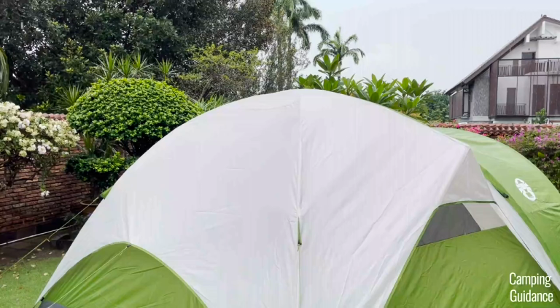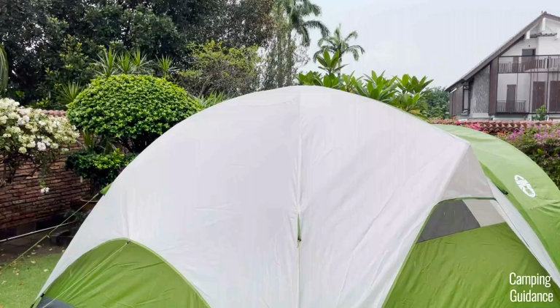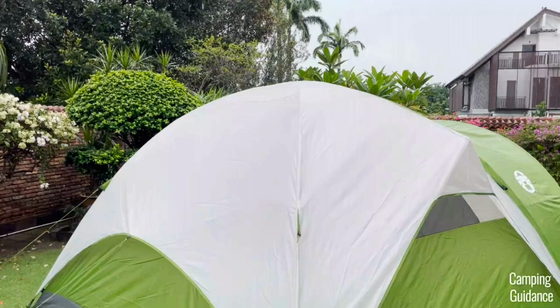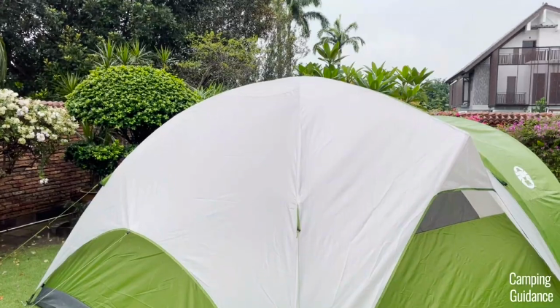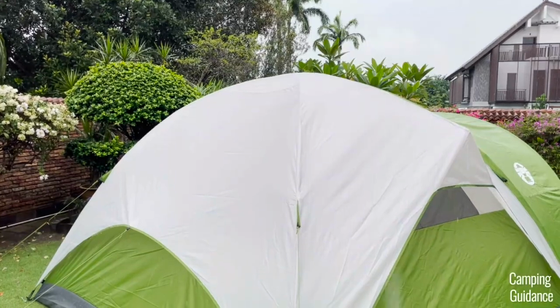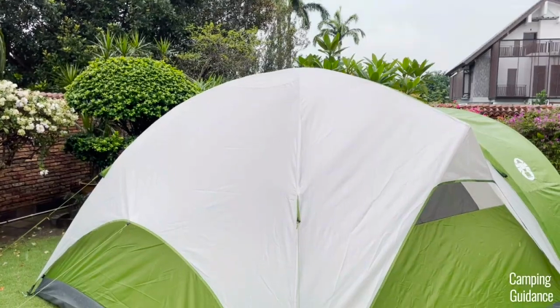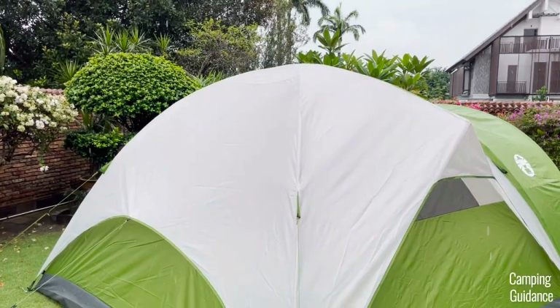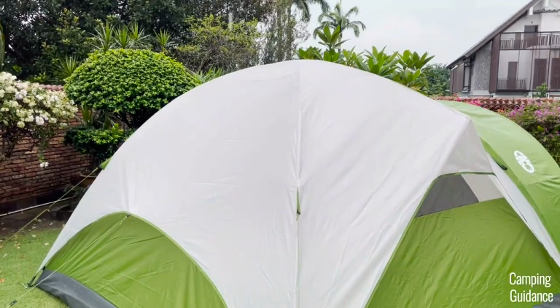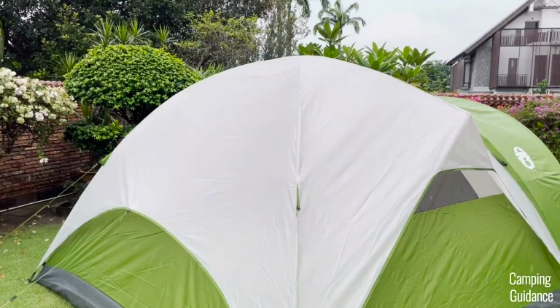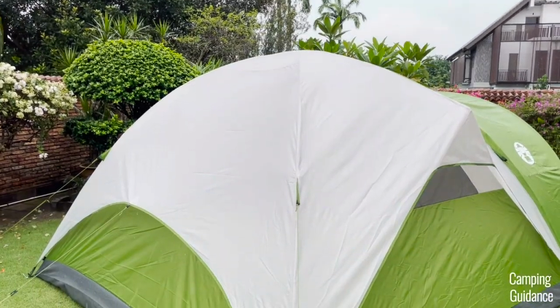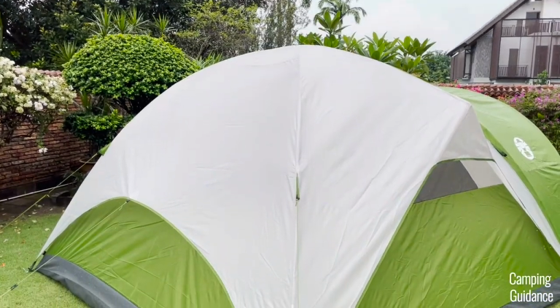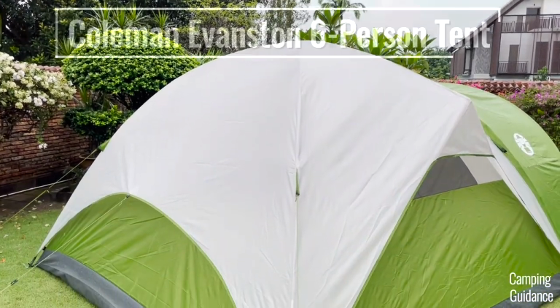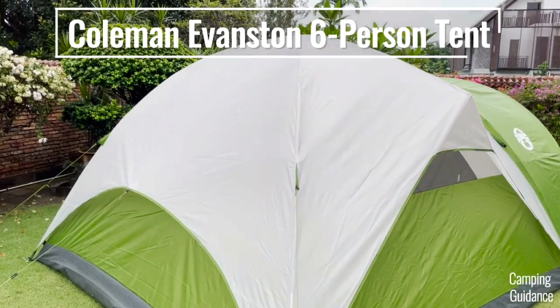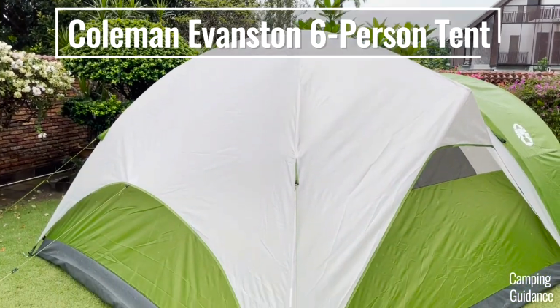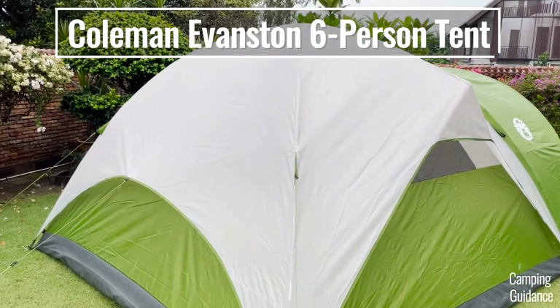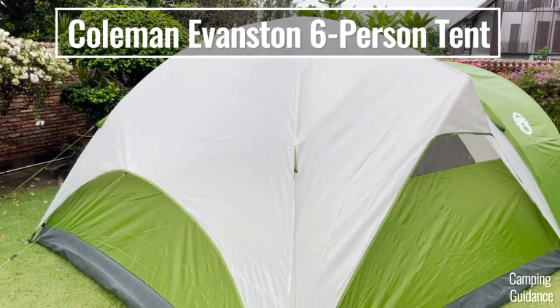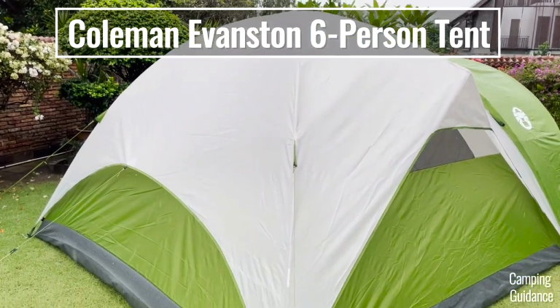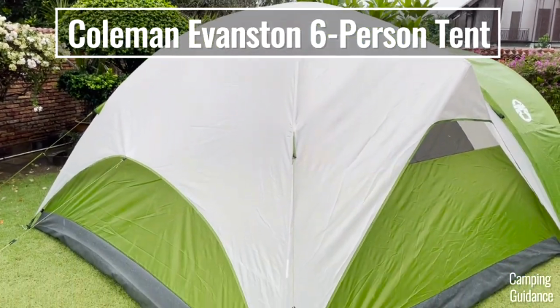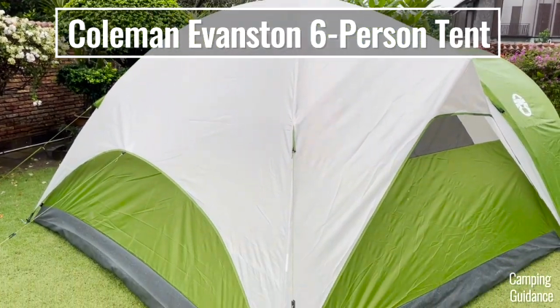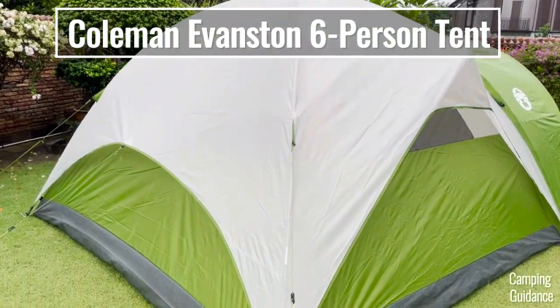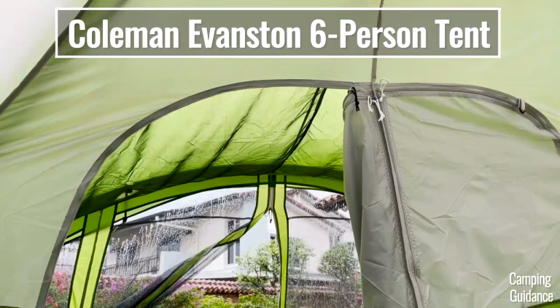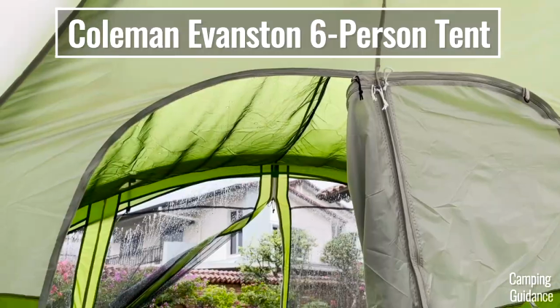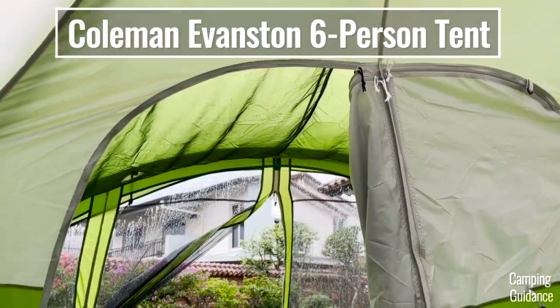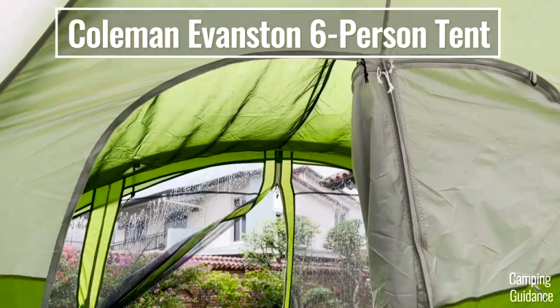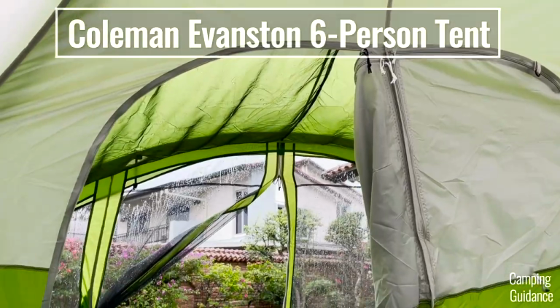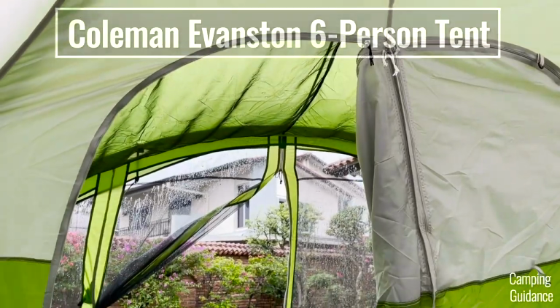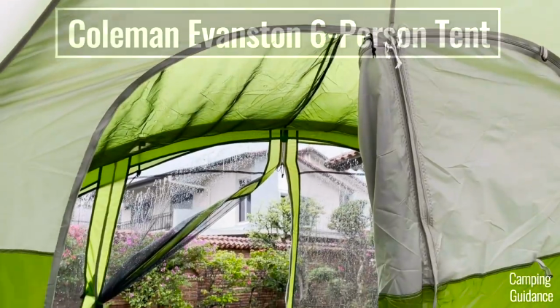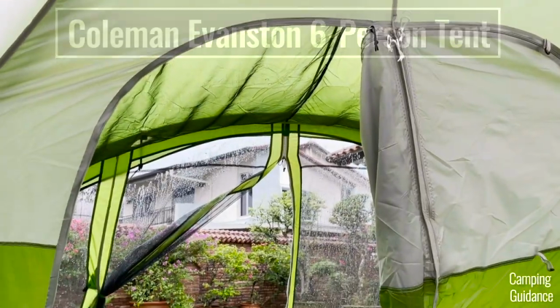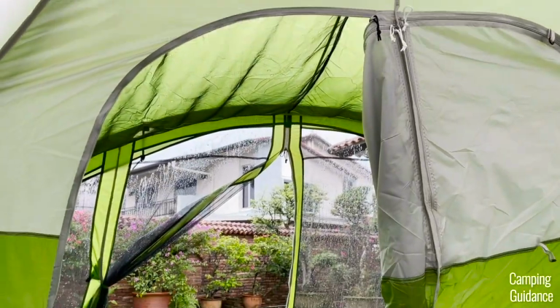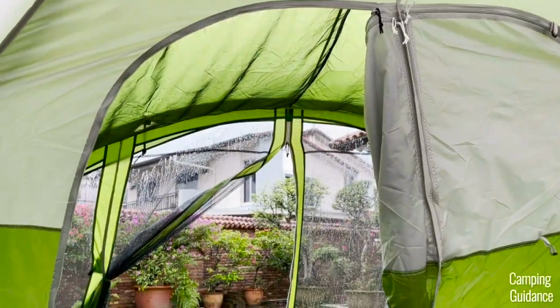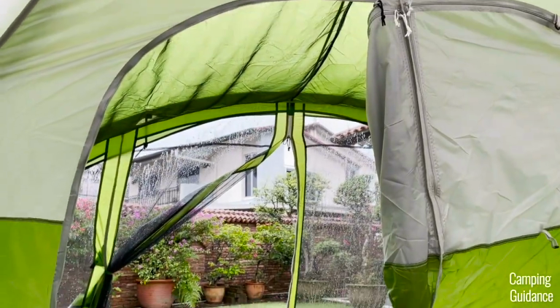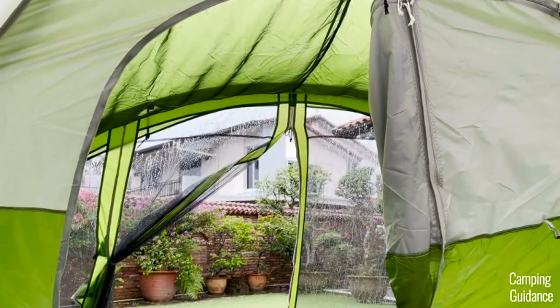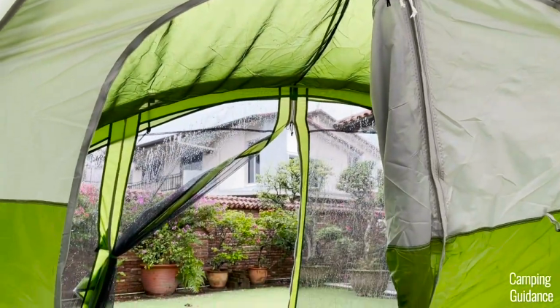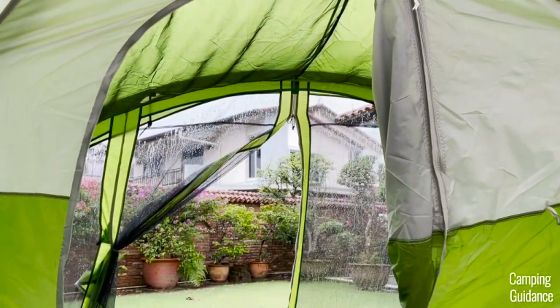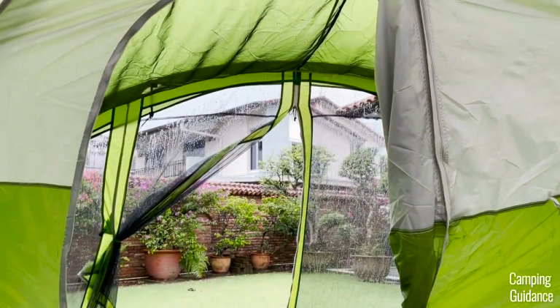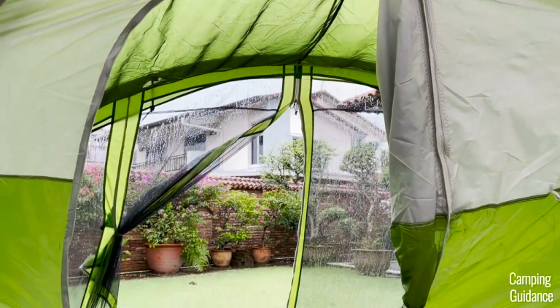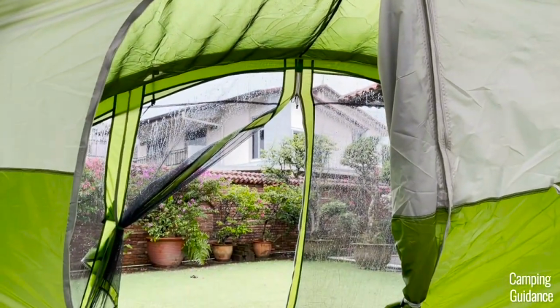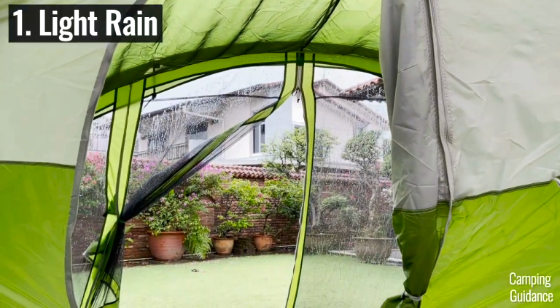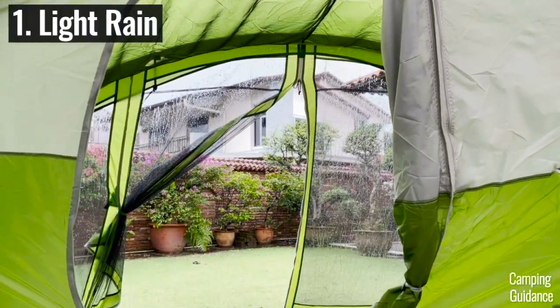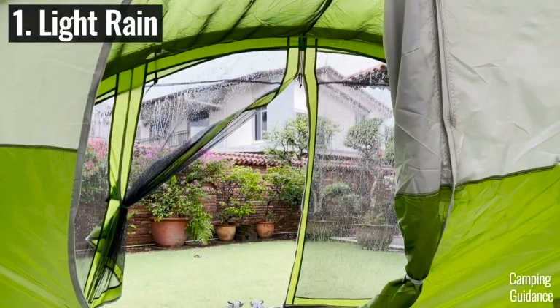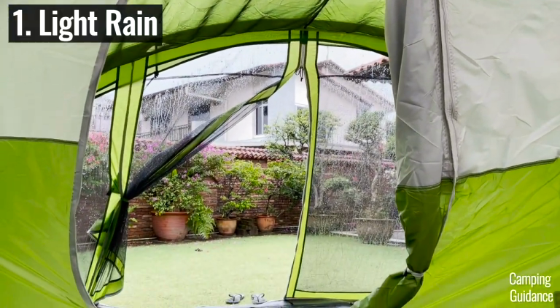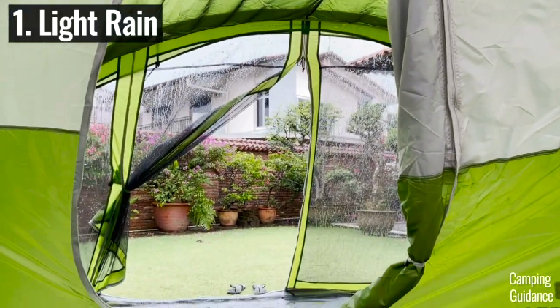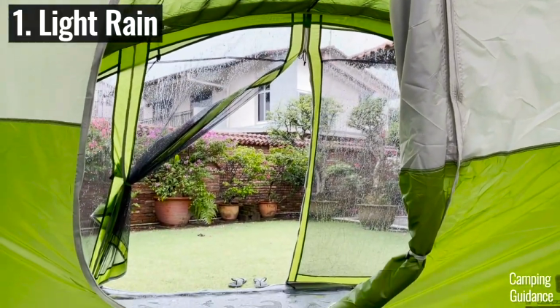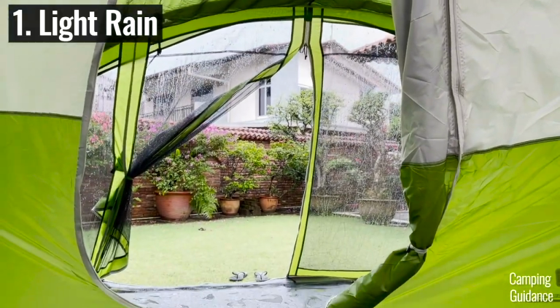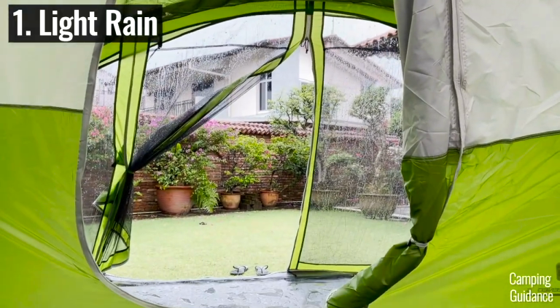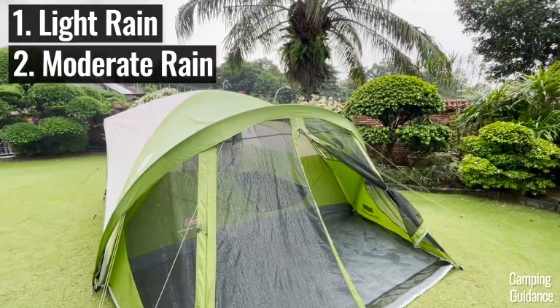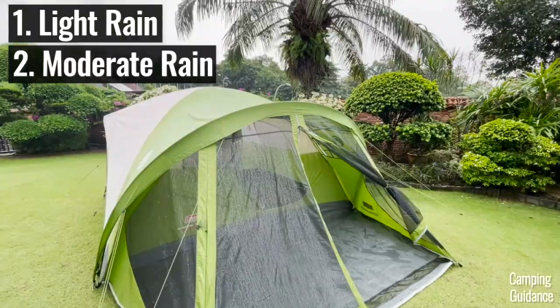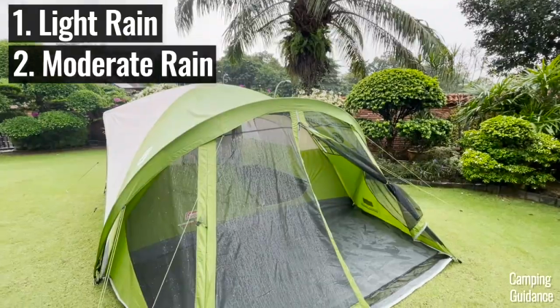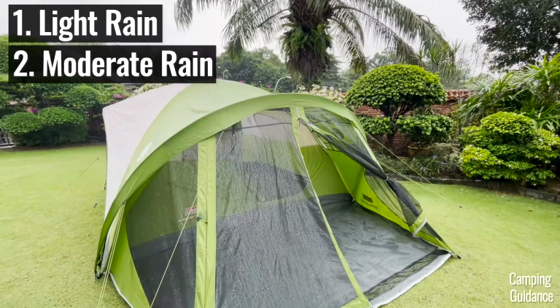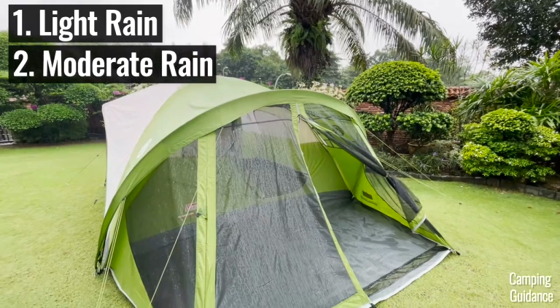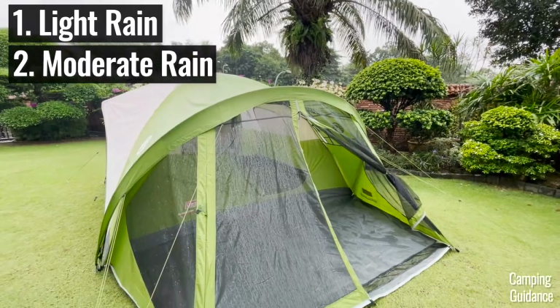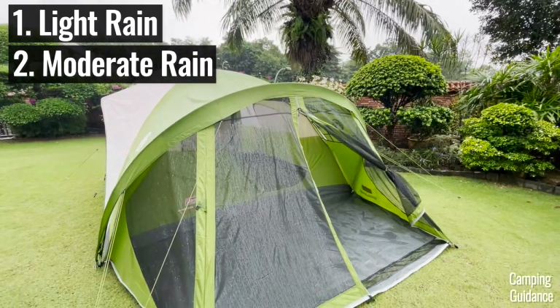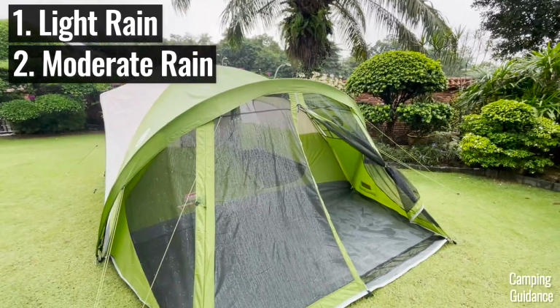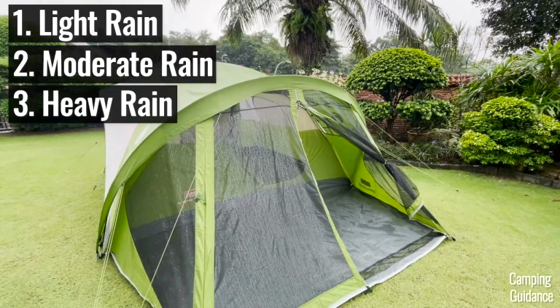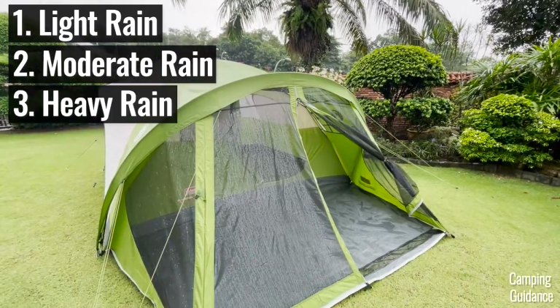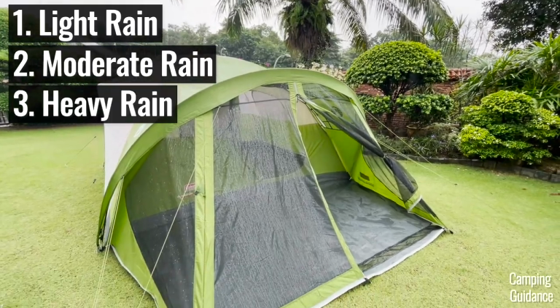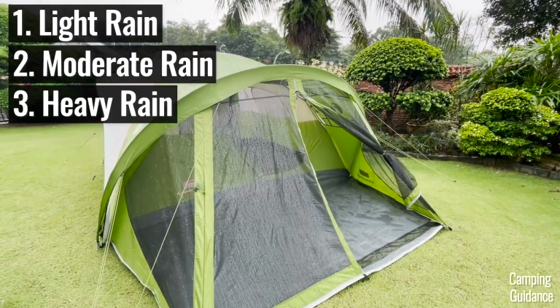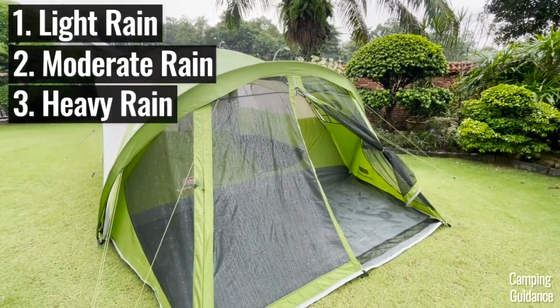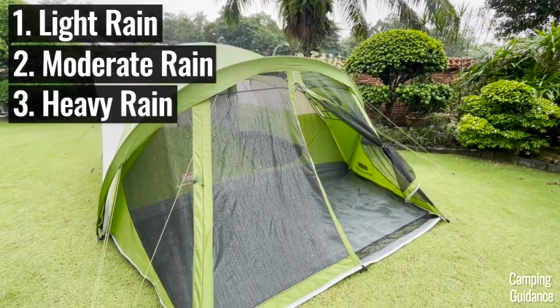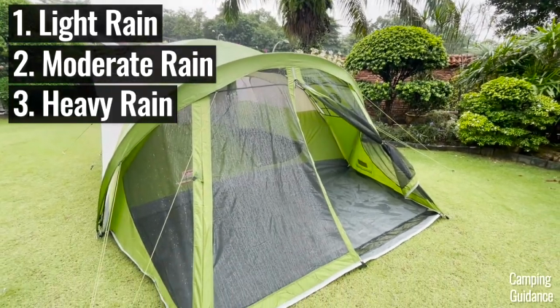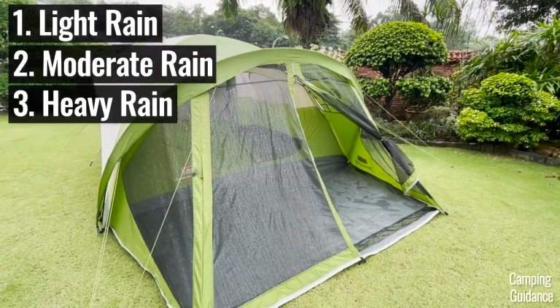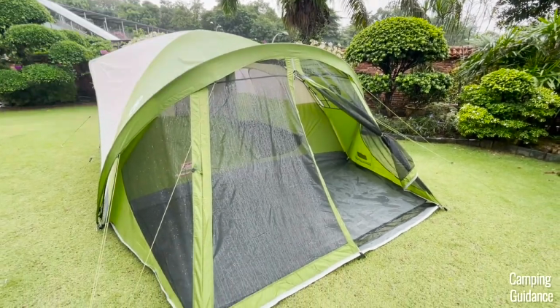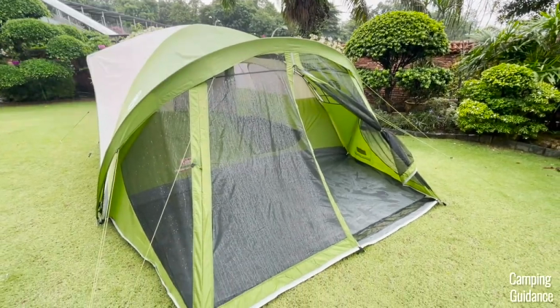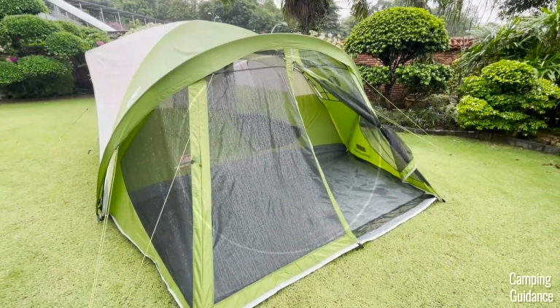I will be testing this Coleman-Evanston six-person tent not only against light rain, moderate rain, but heavy rainfall as well.